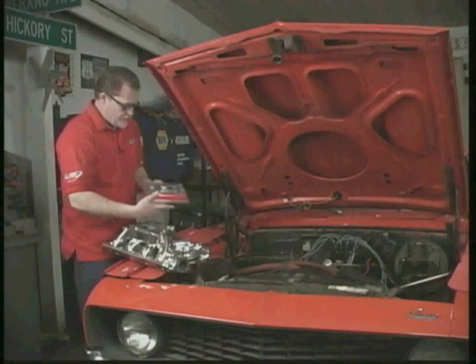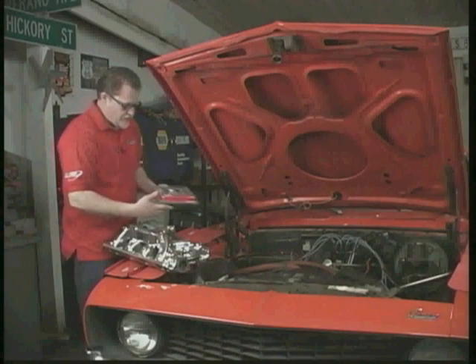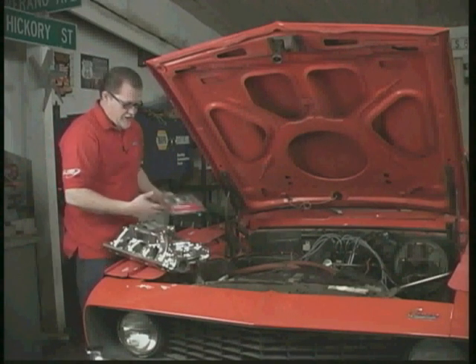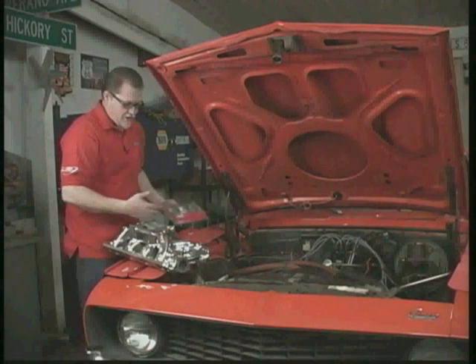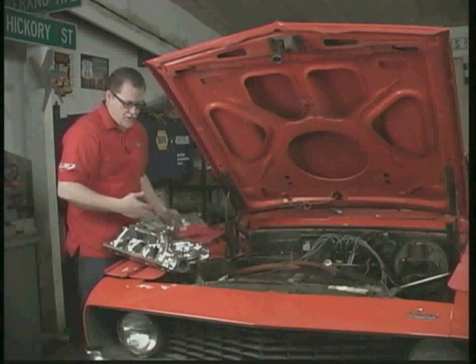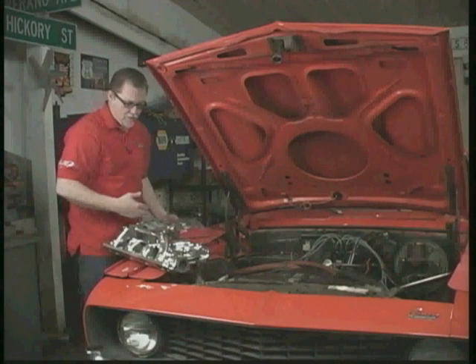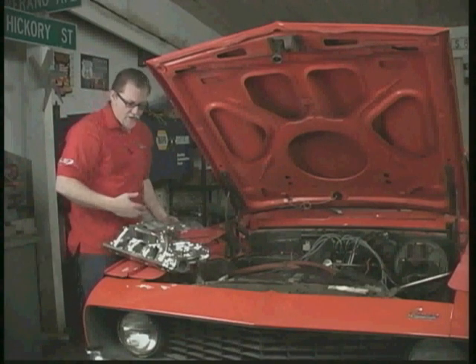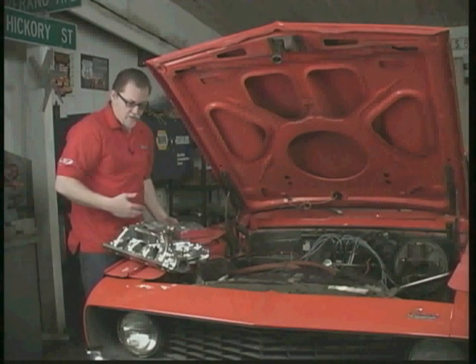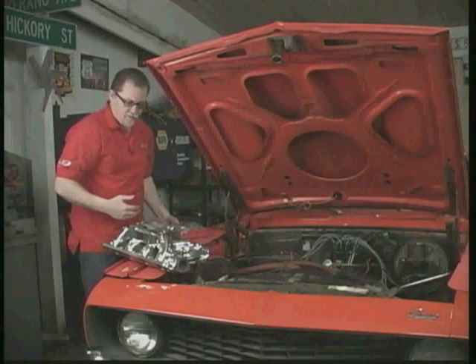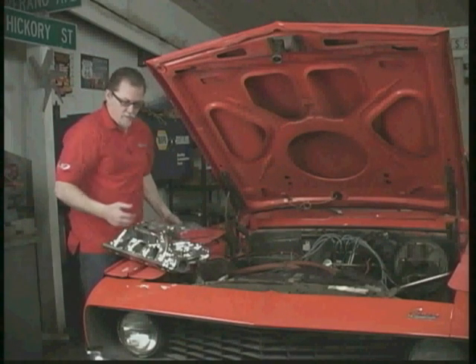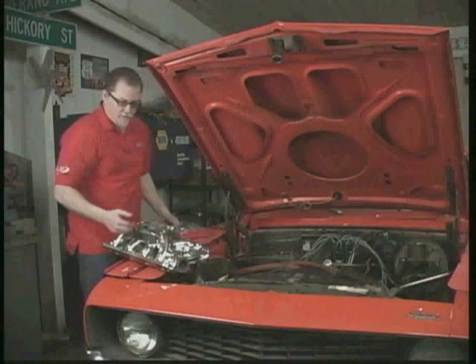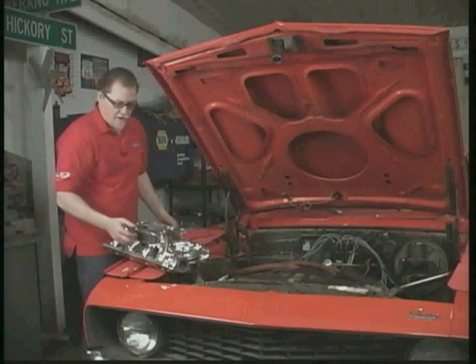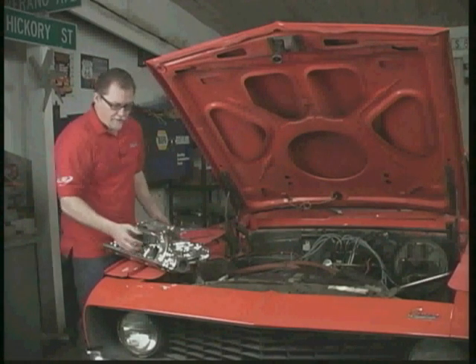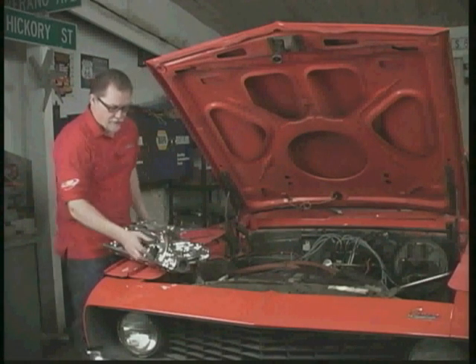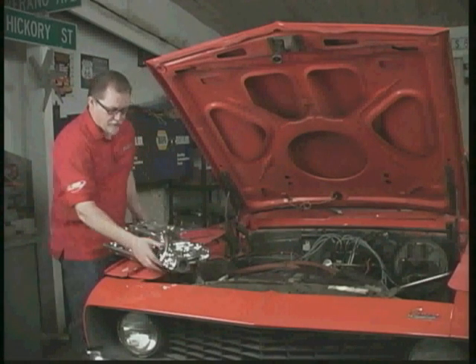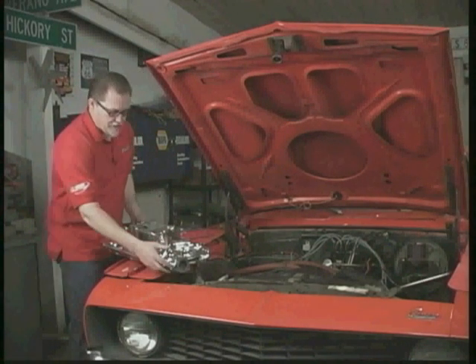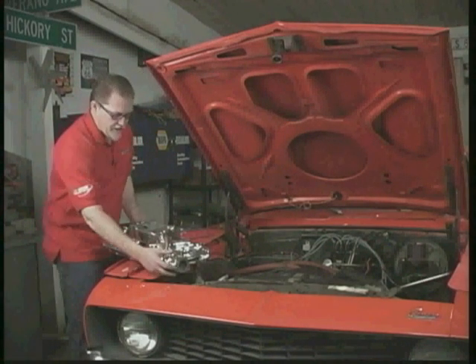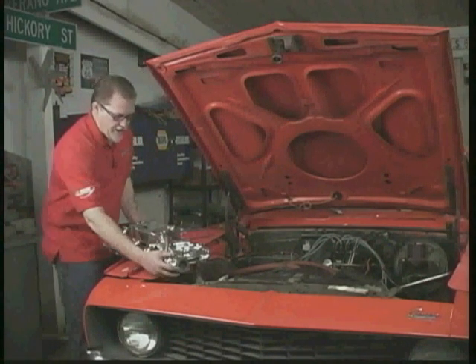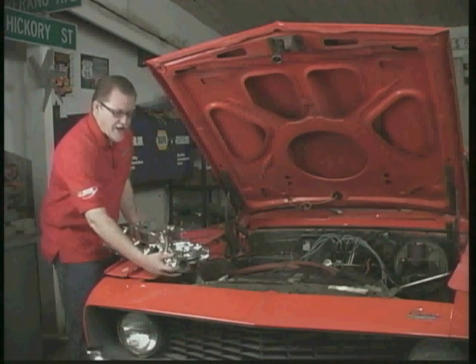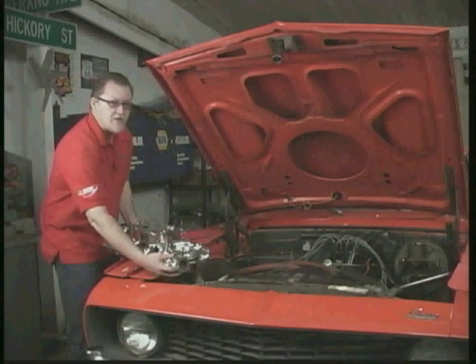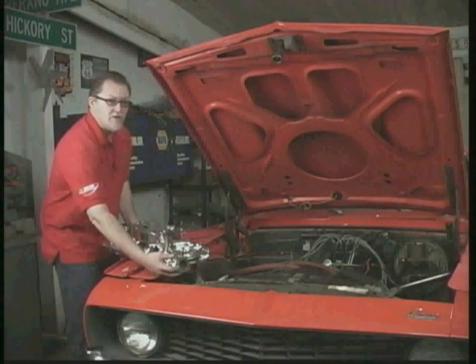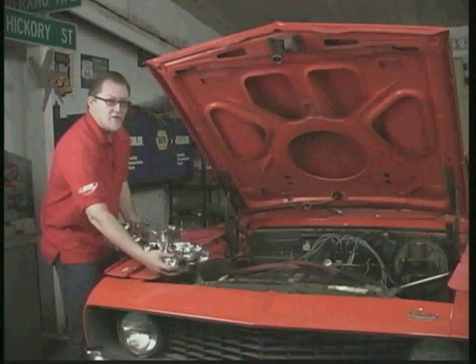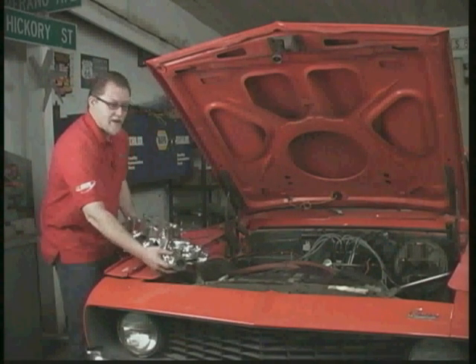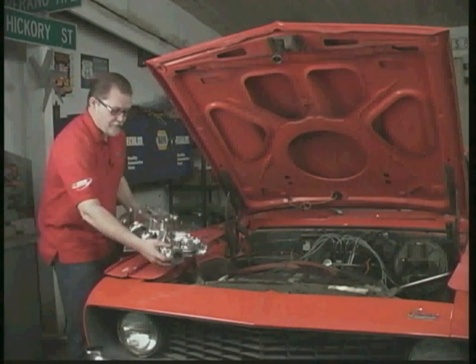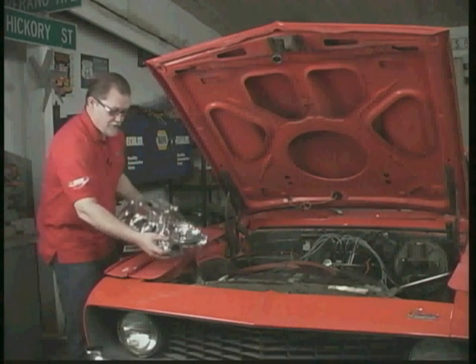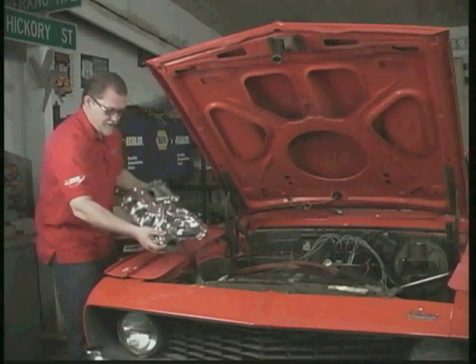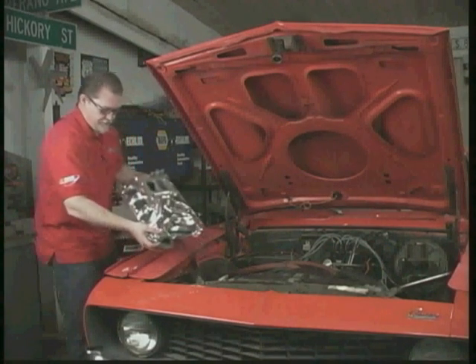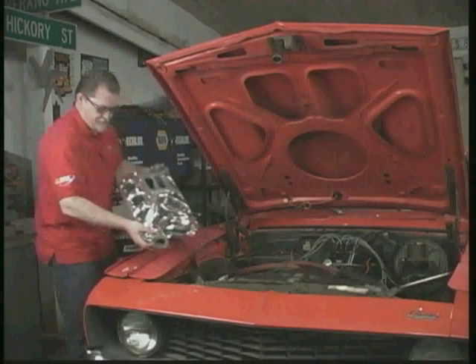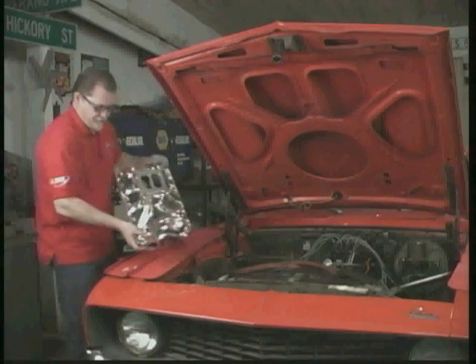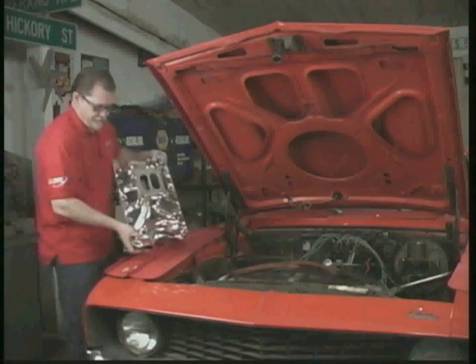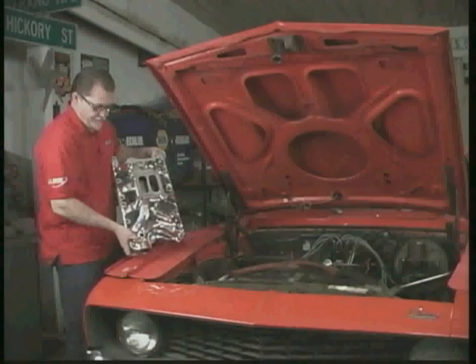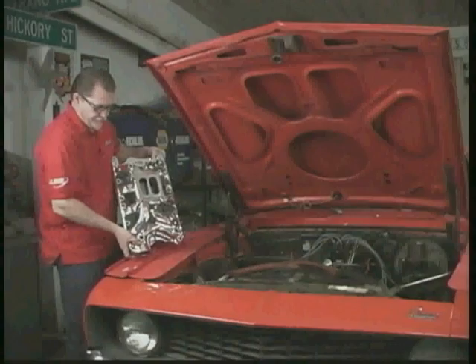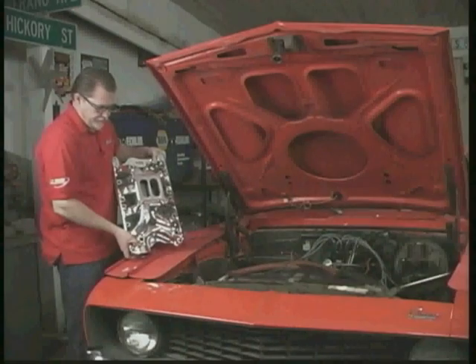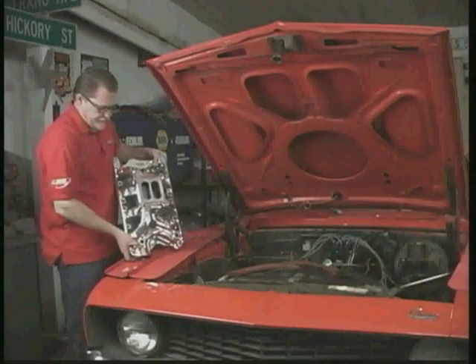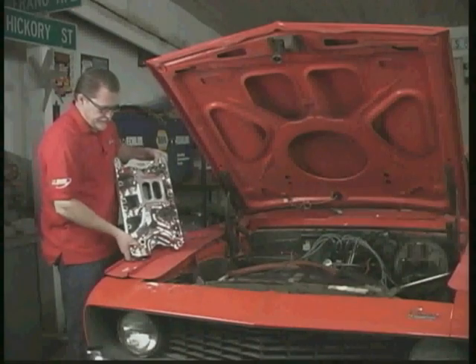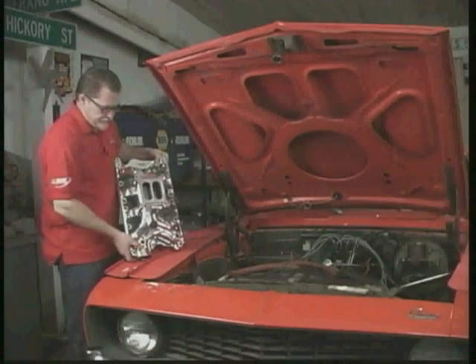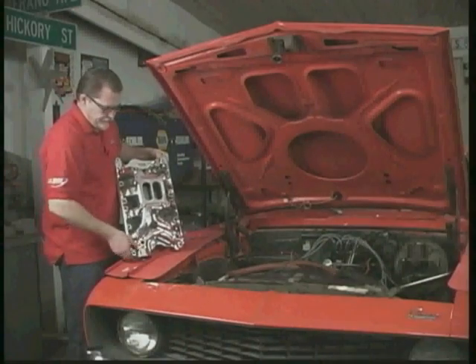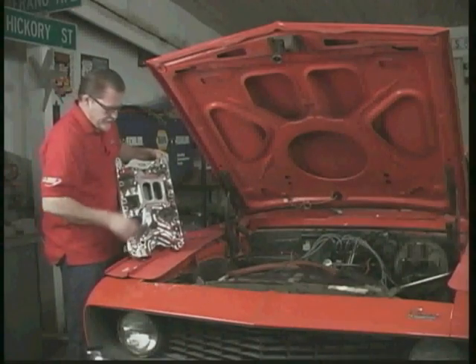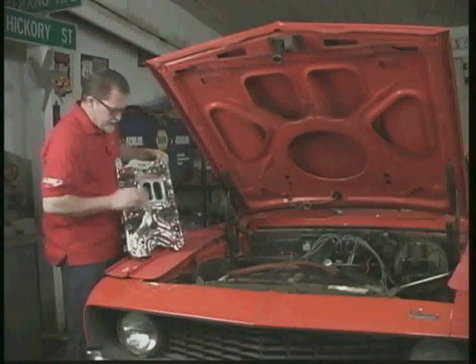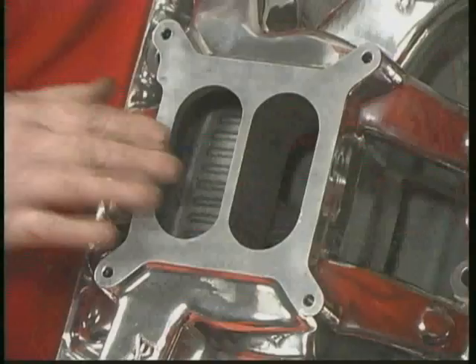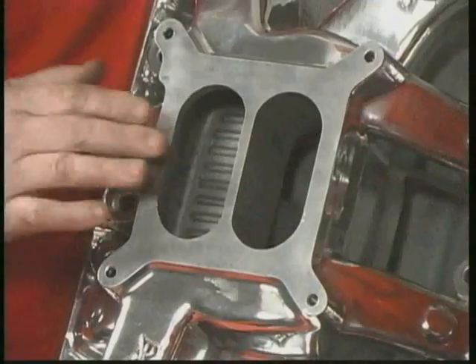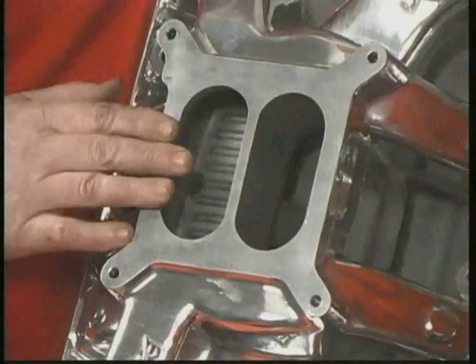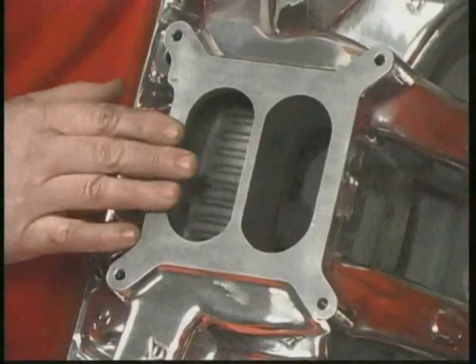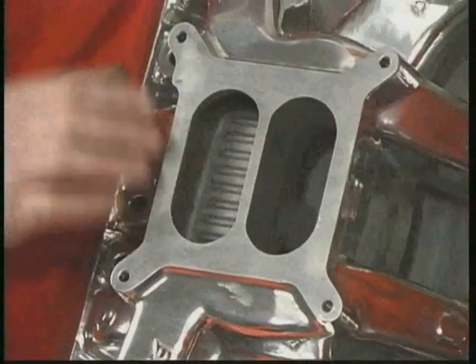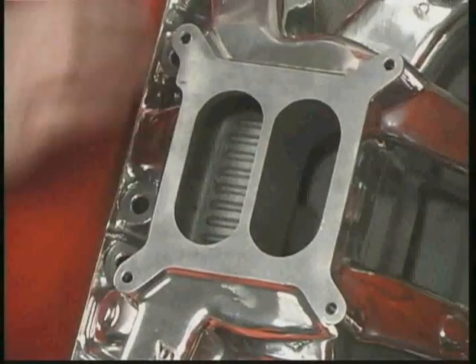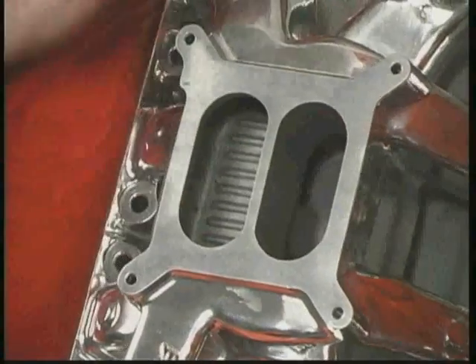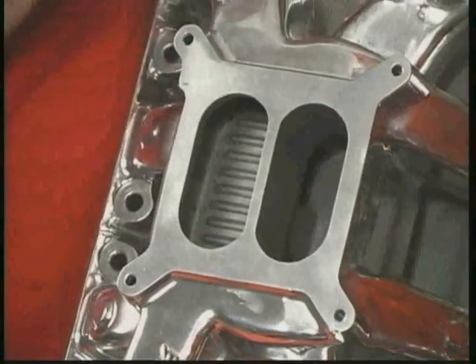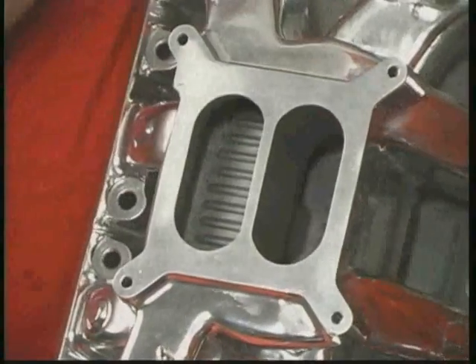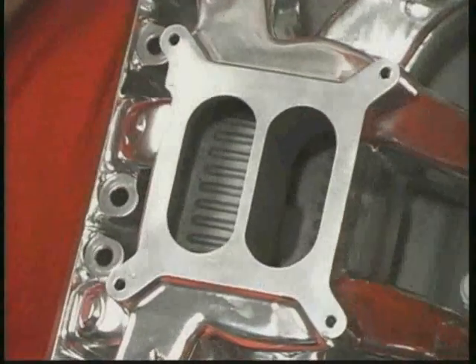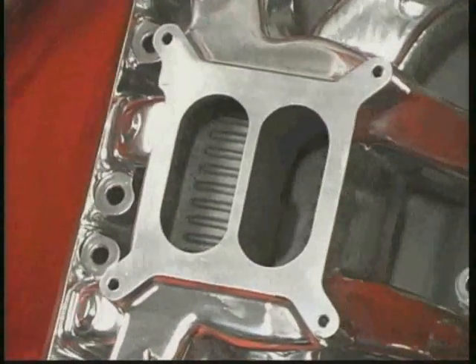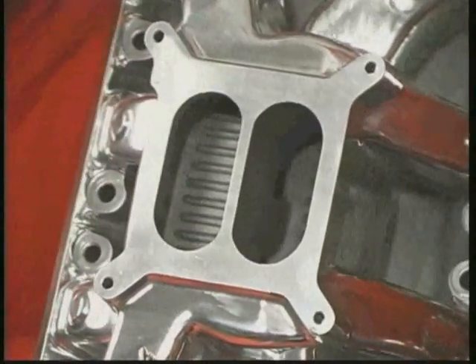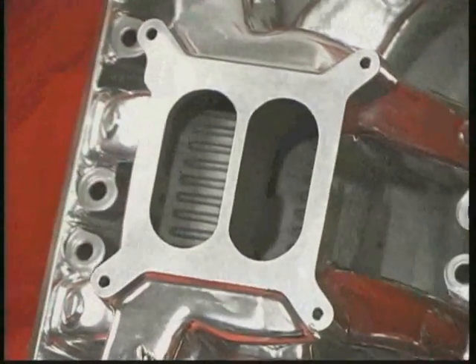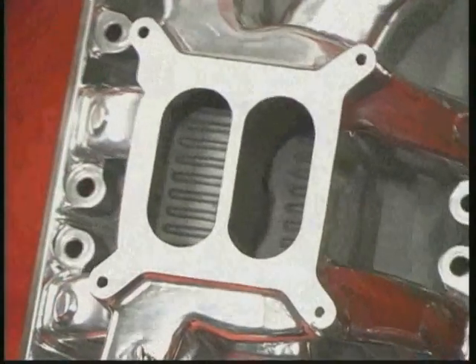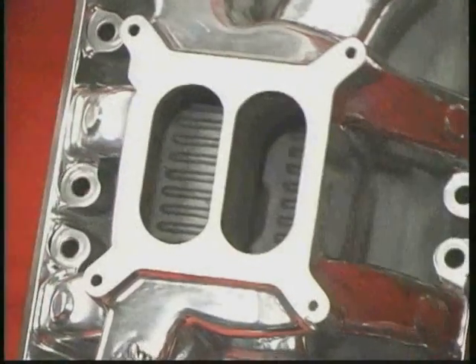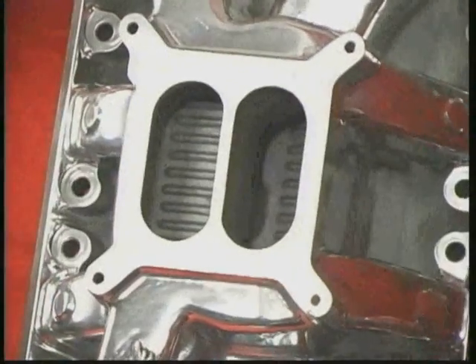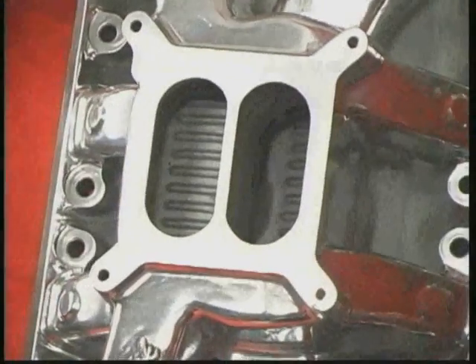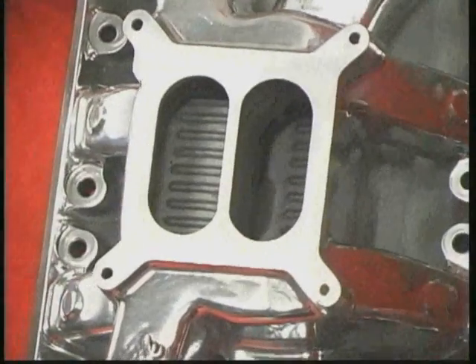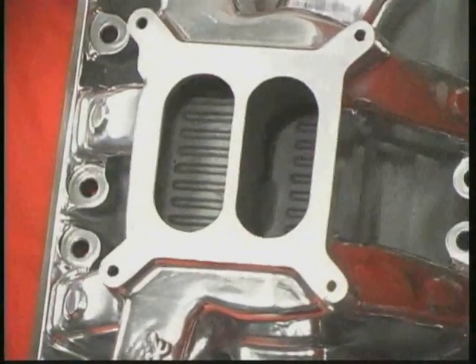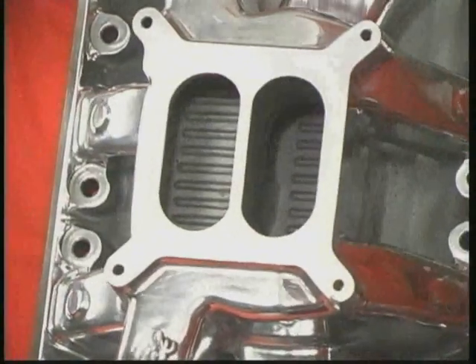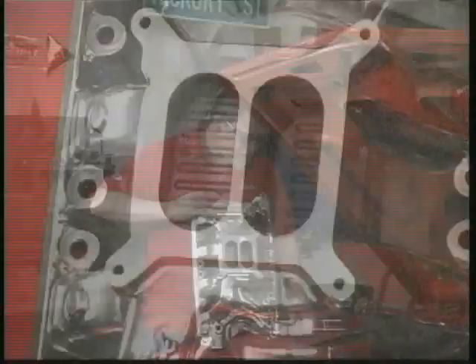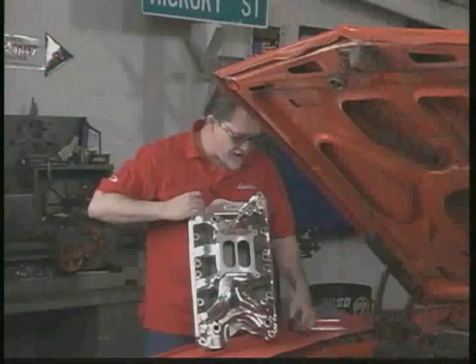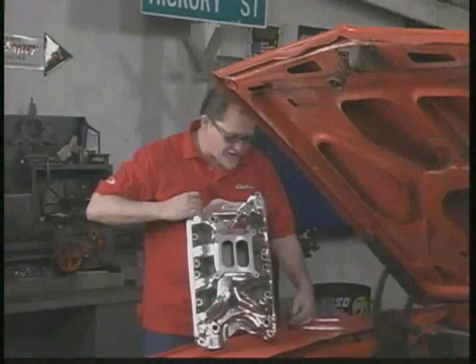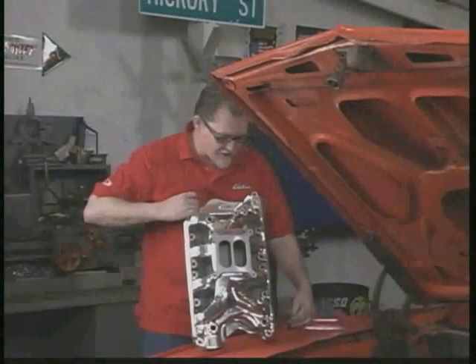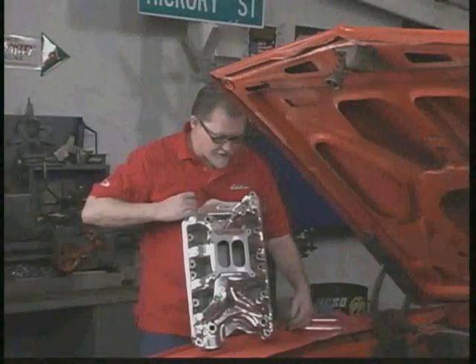Just so you know what a square bore manifold looks like, in case you do have one — they look like this. And of course, the gasket fits very nicely.